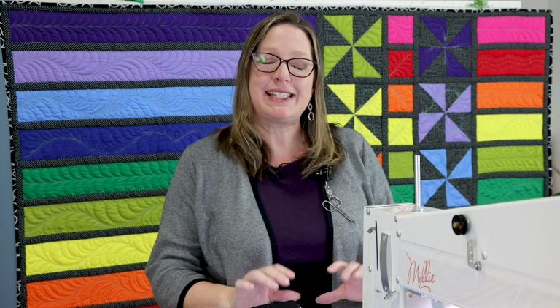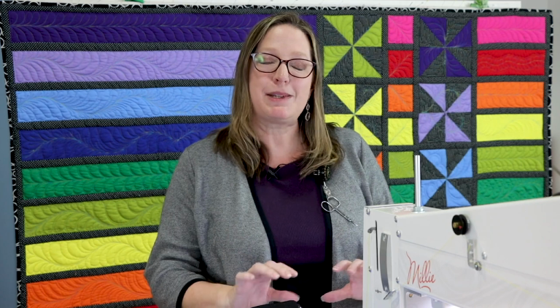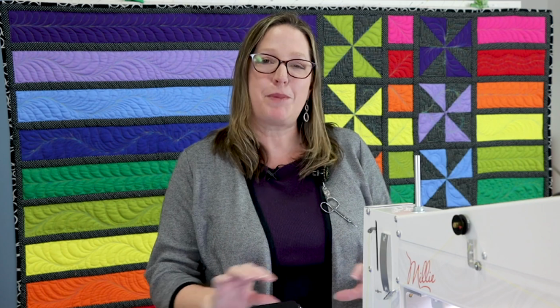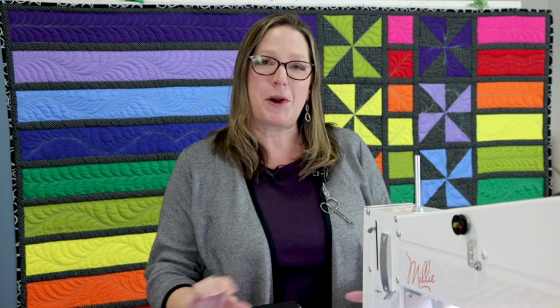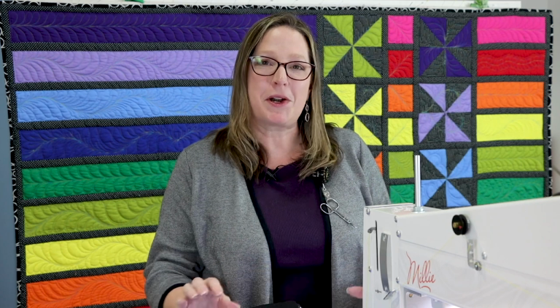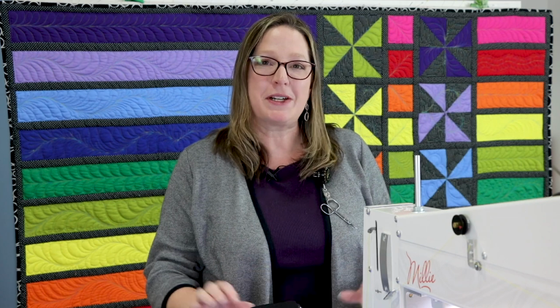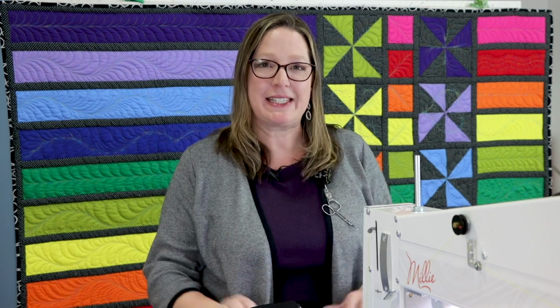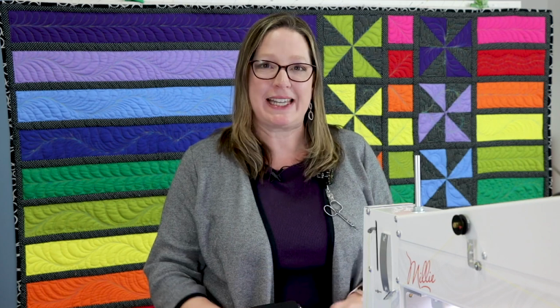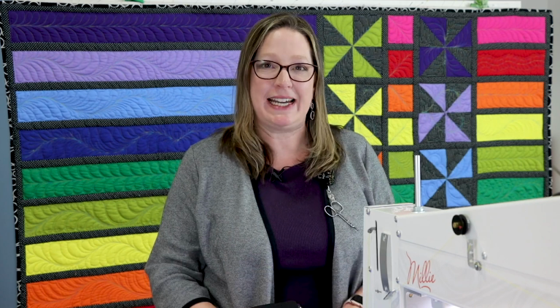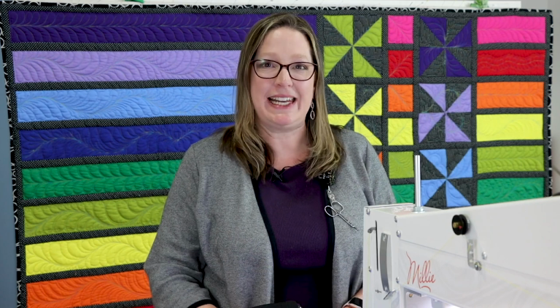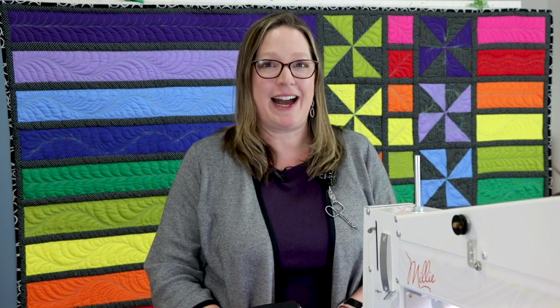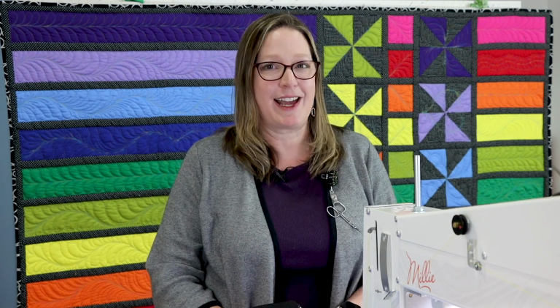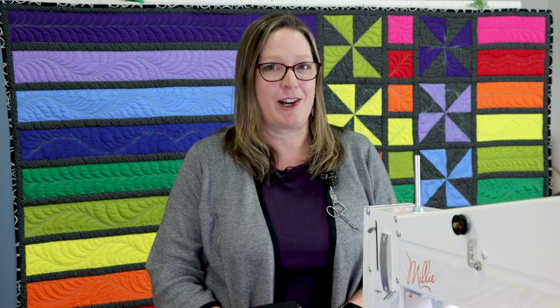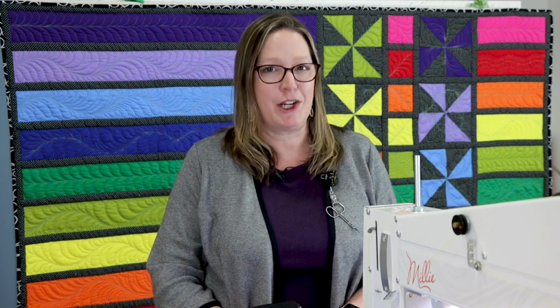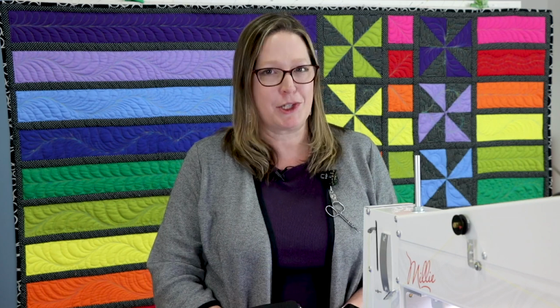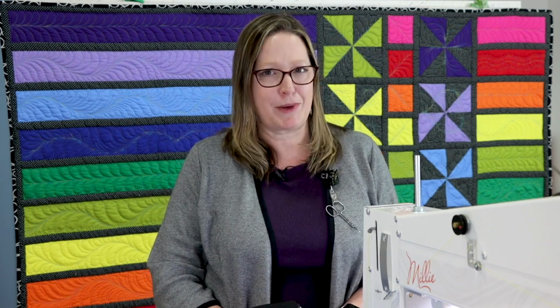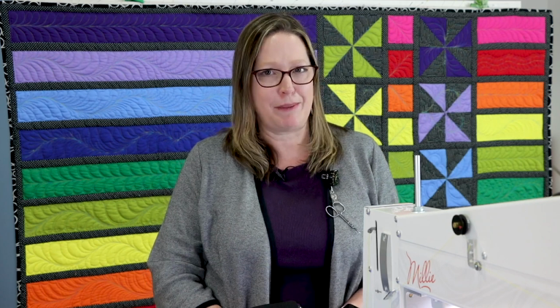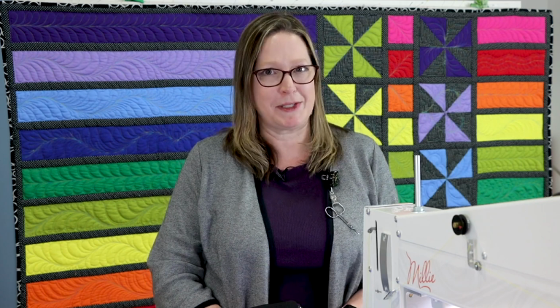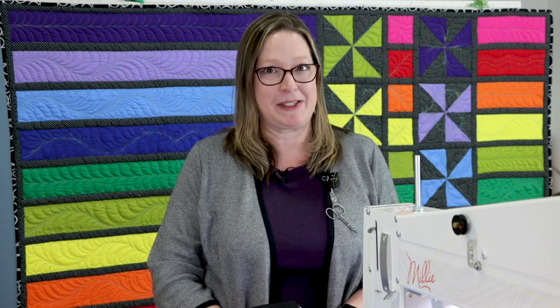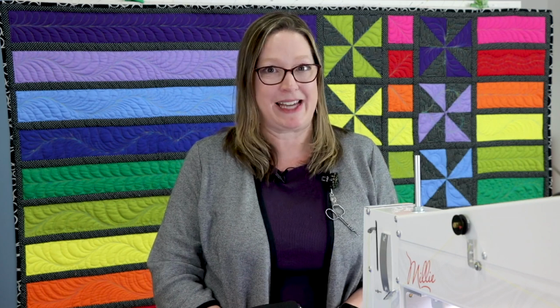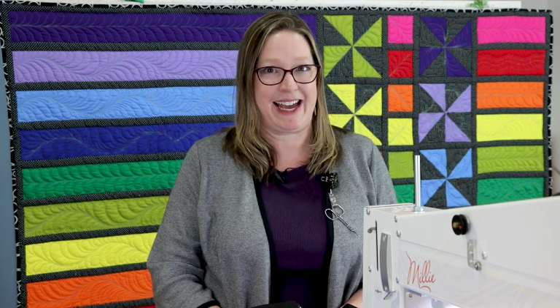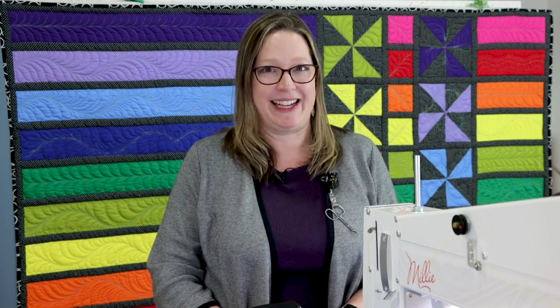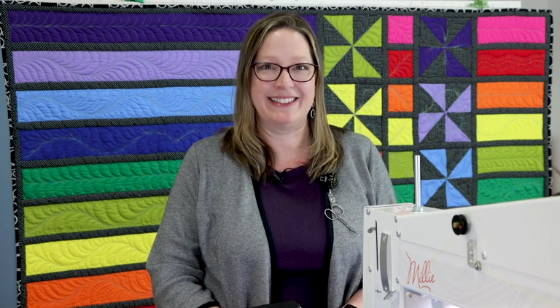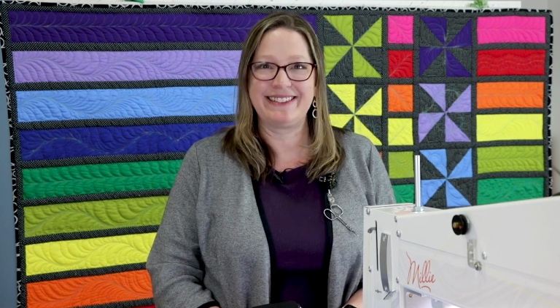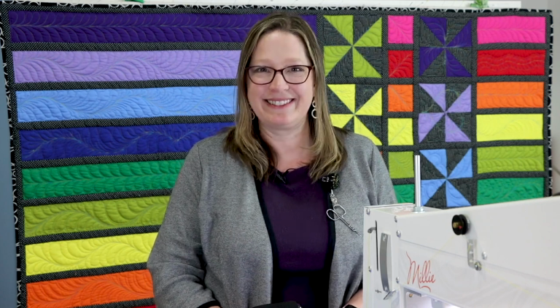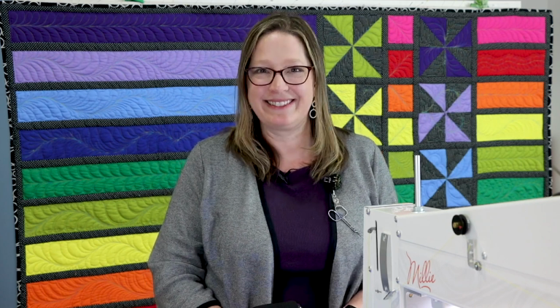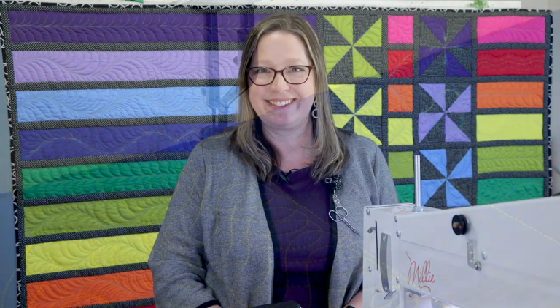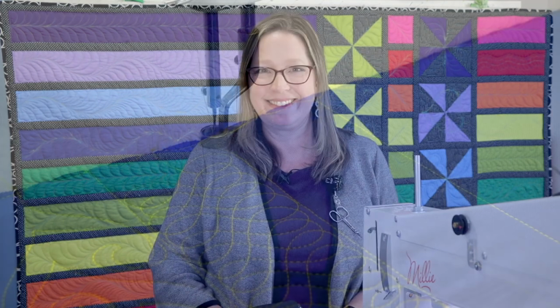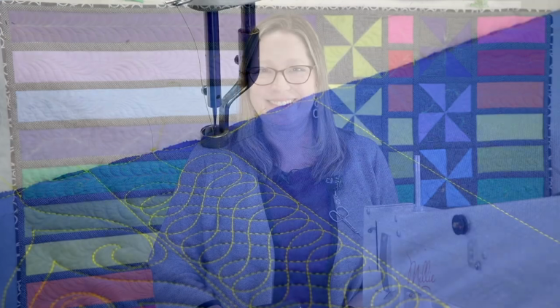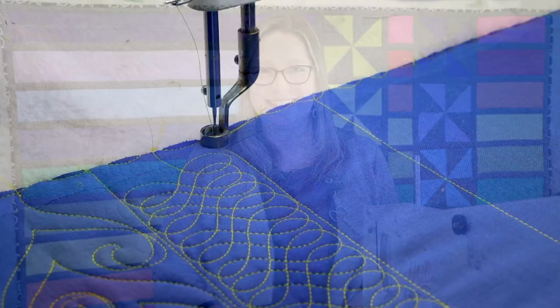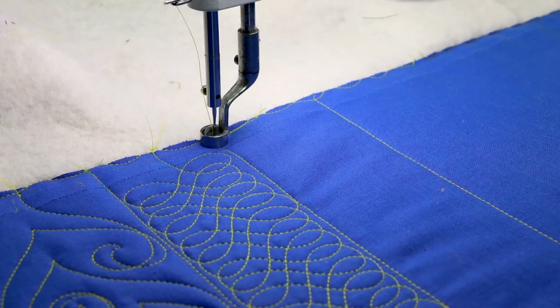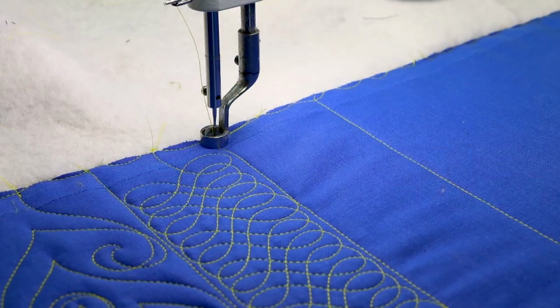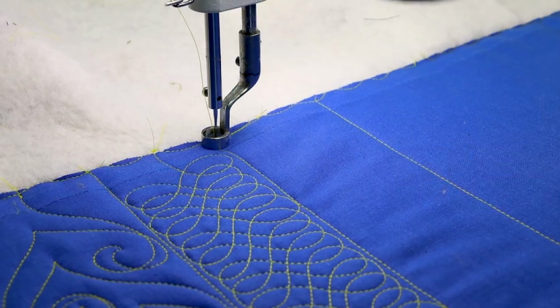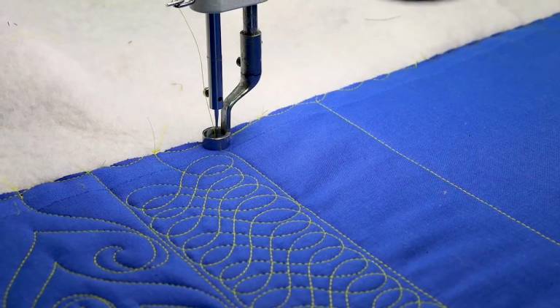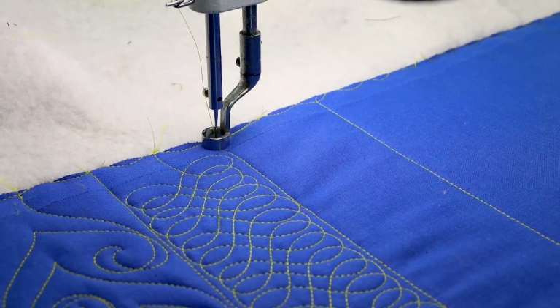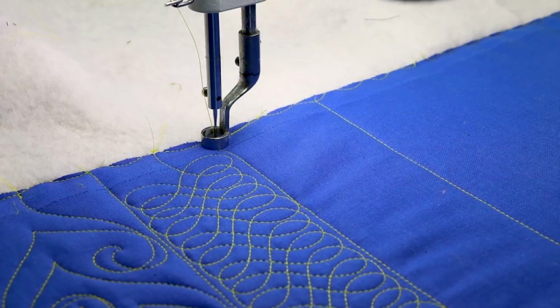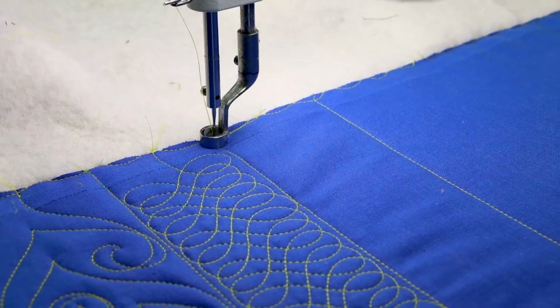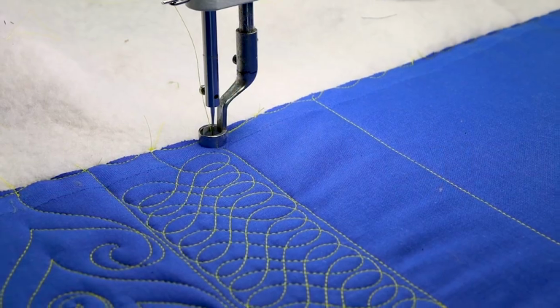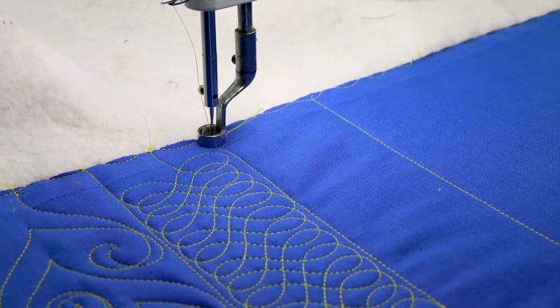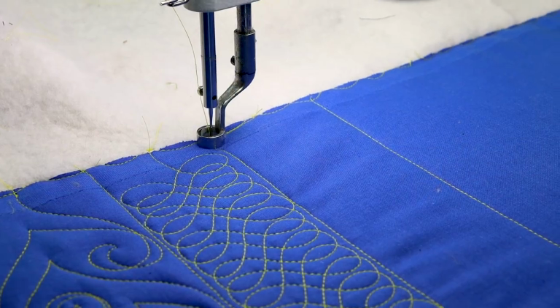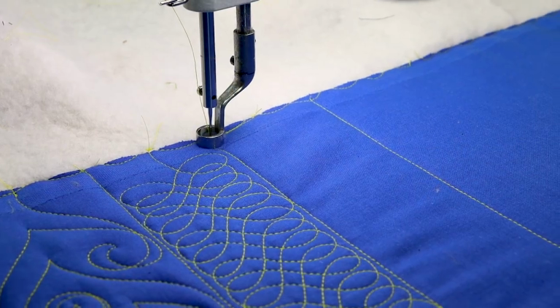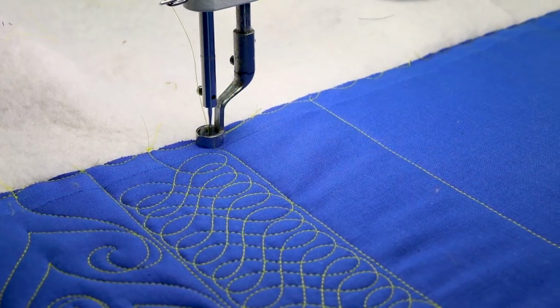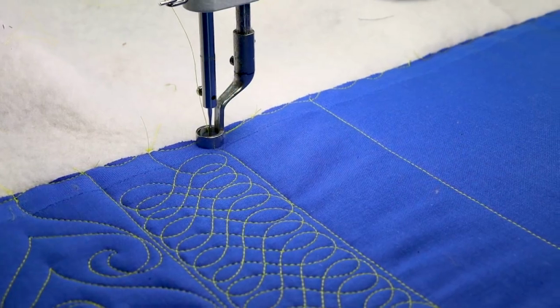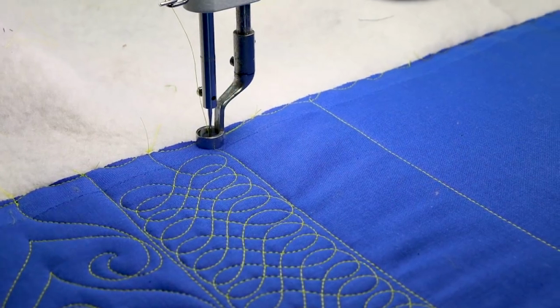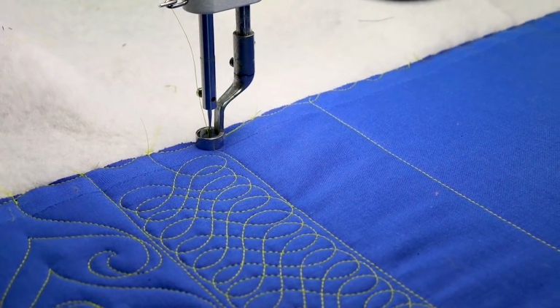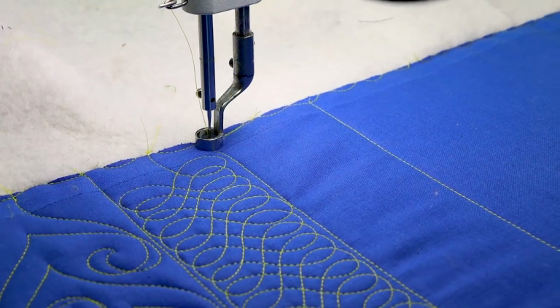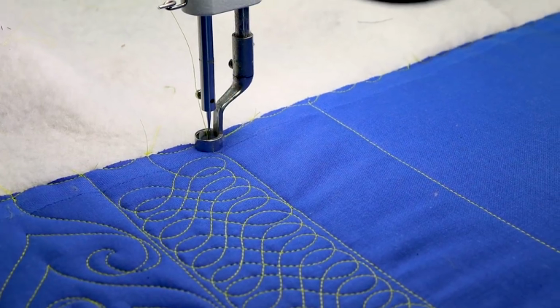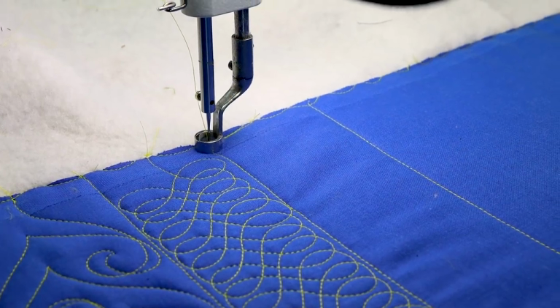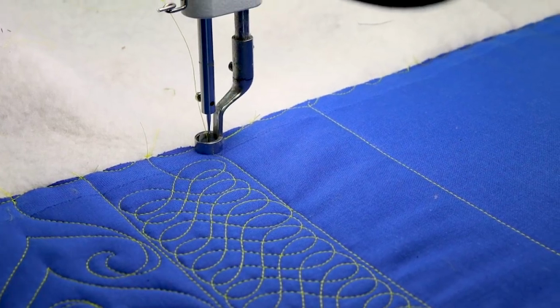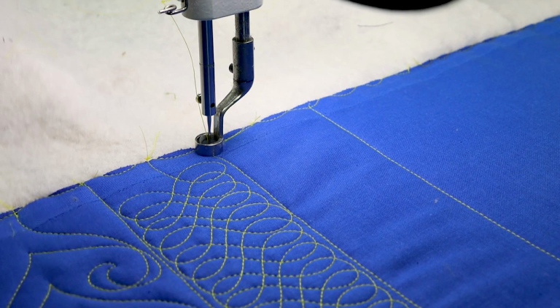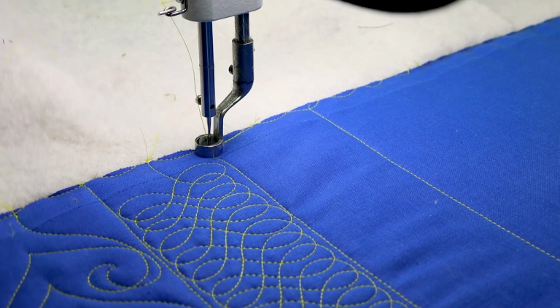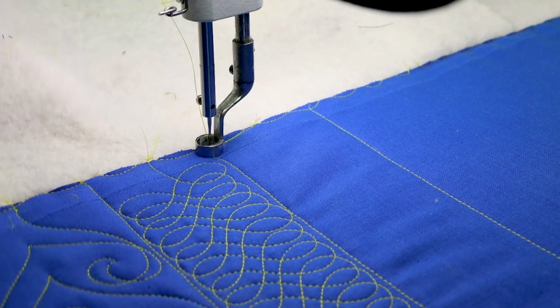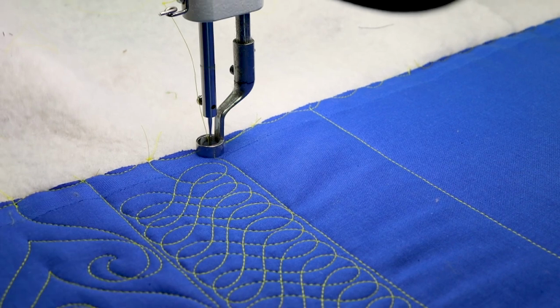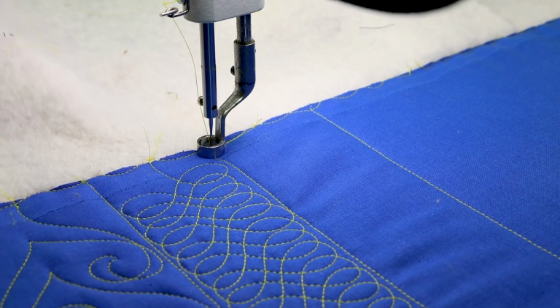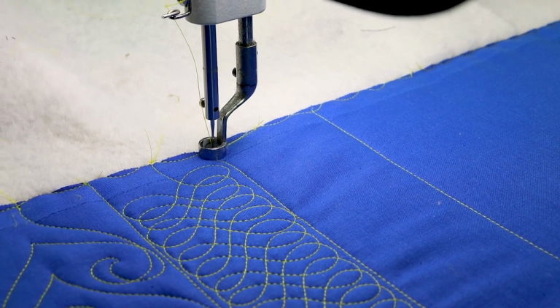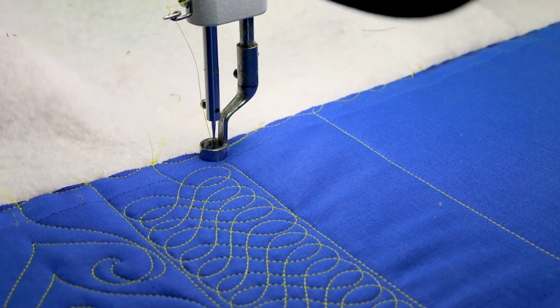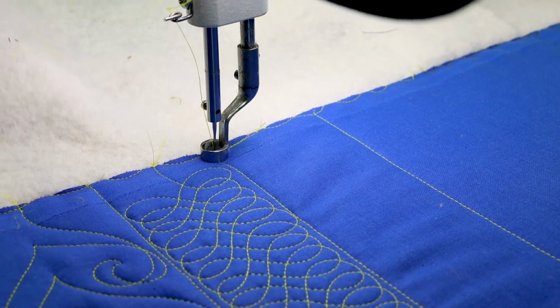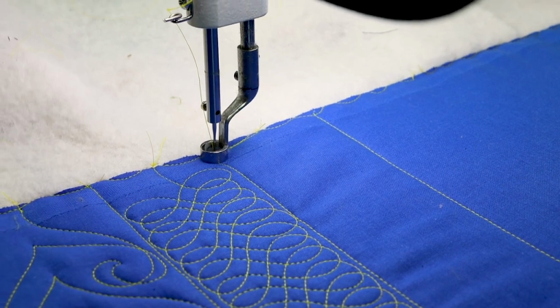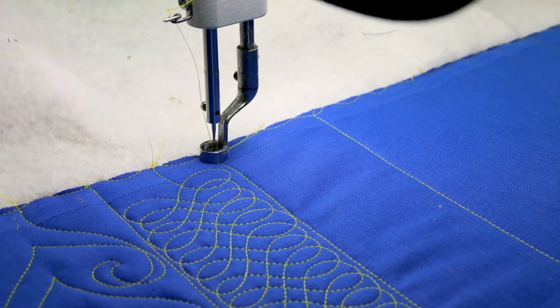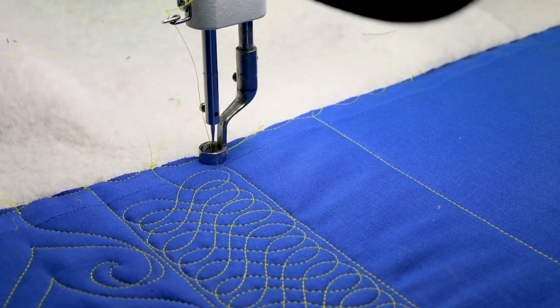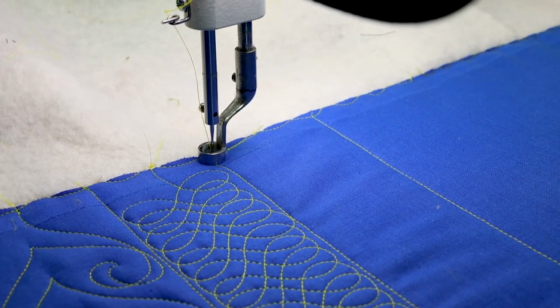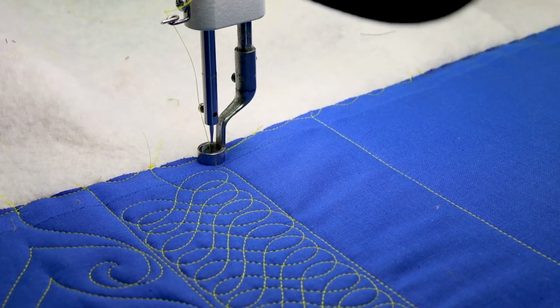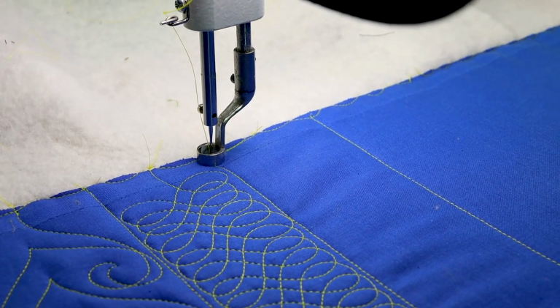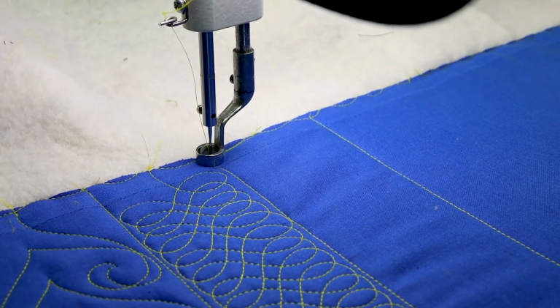It's a border design I call treble style. This one is a stylized treble clef. You could even say it's an ampersand.